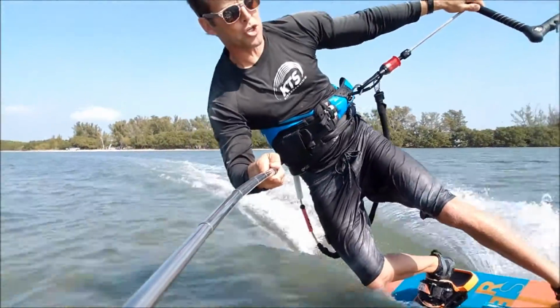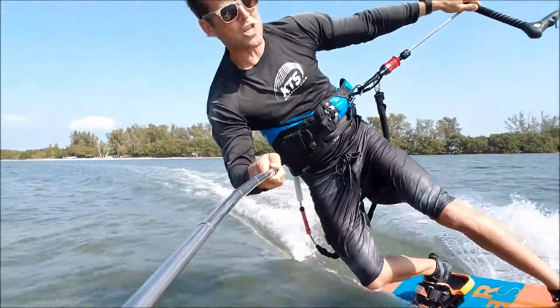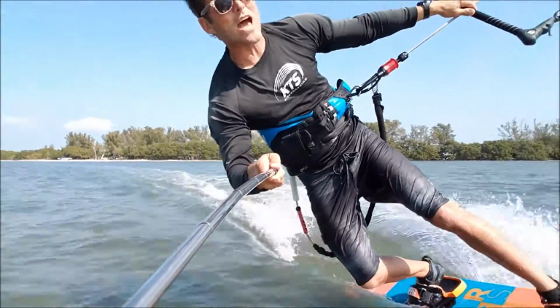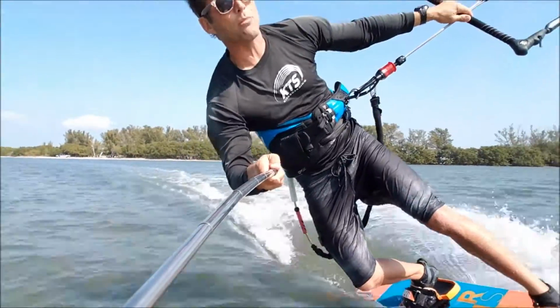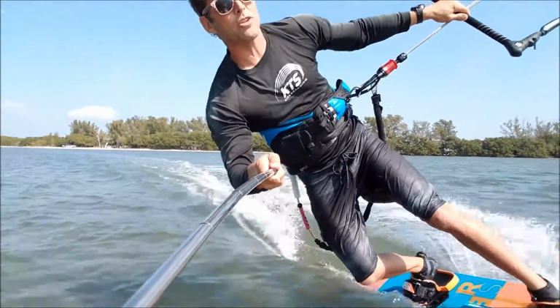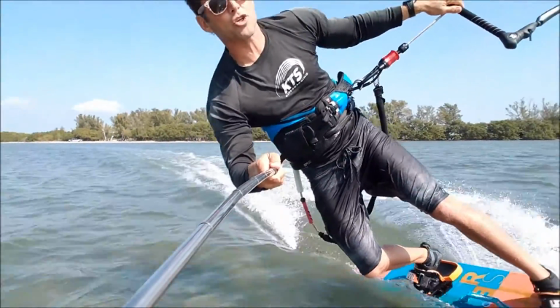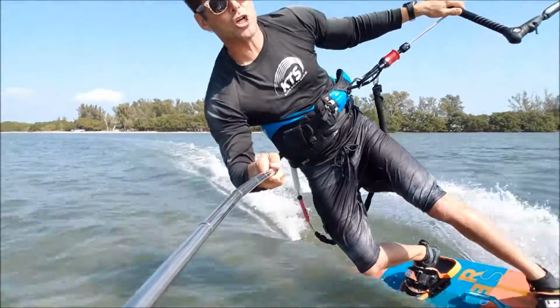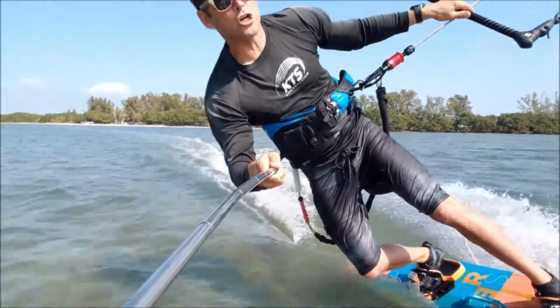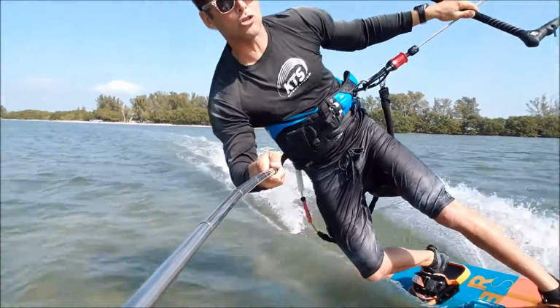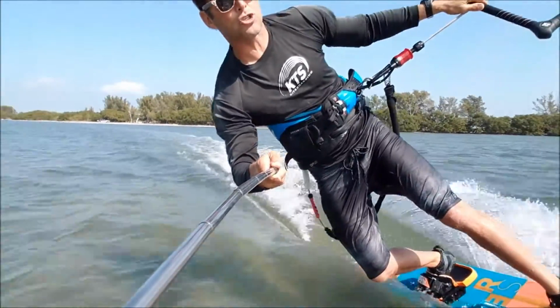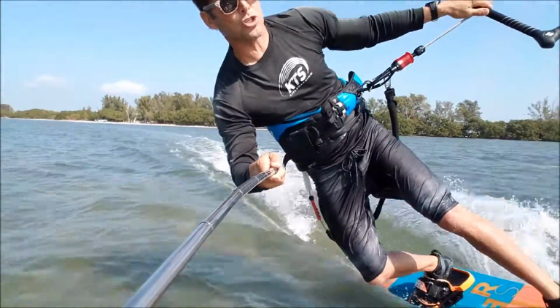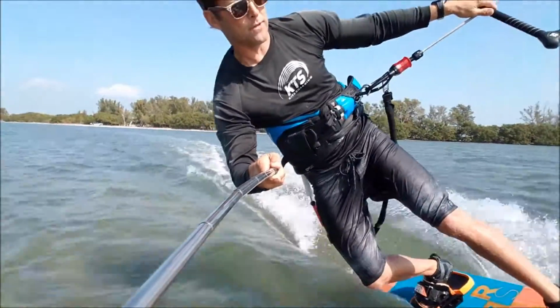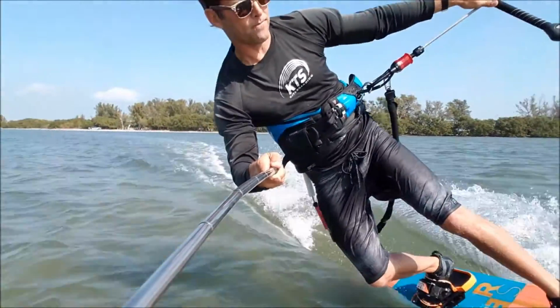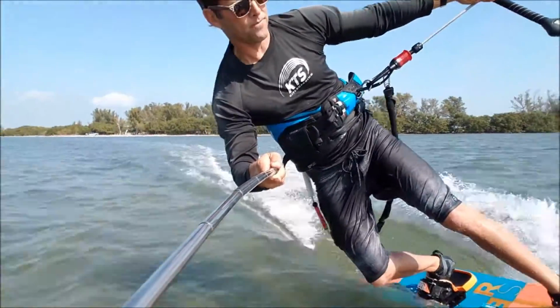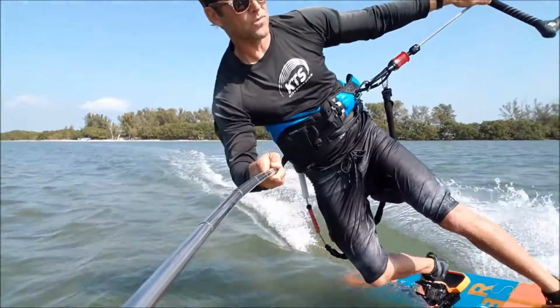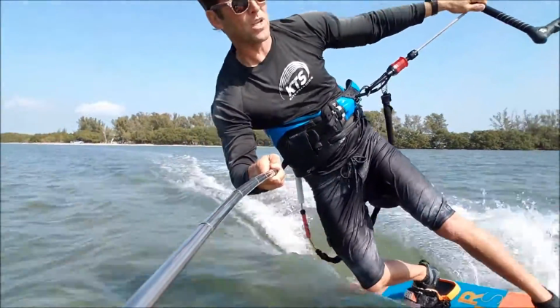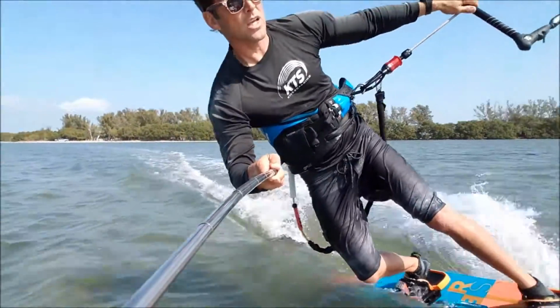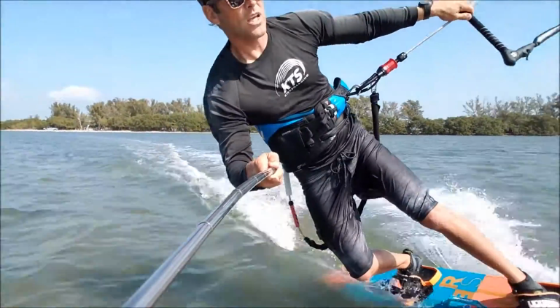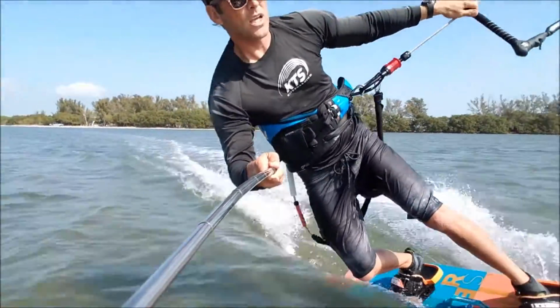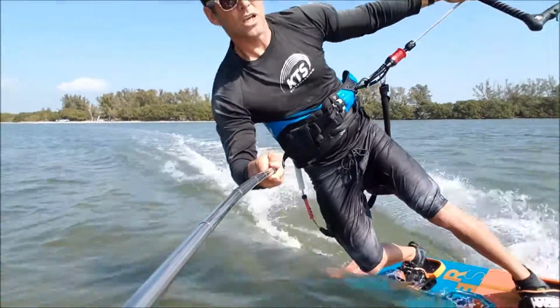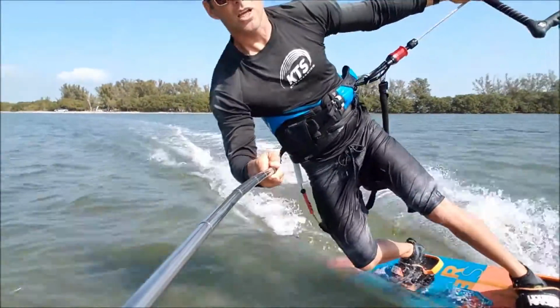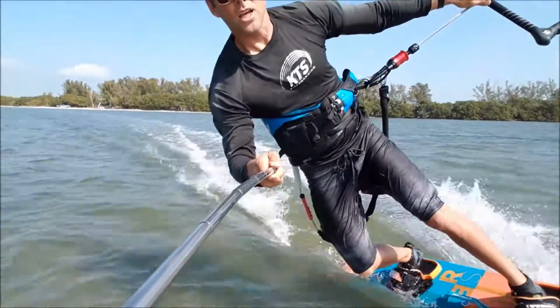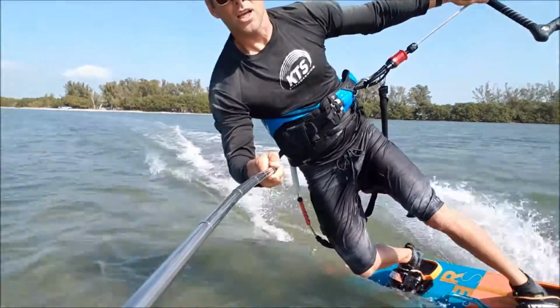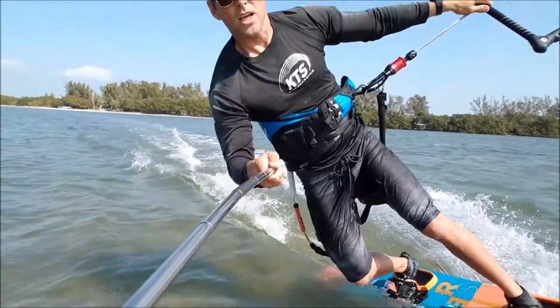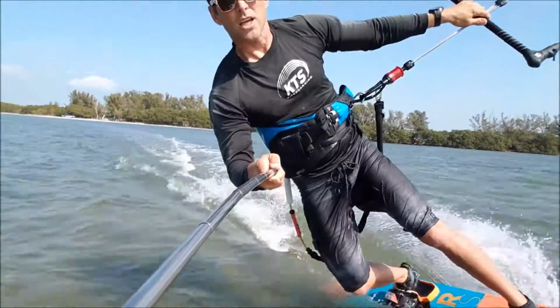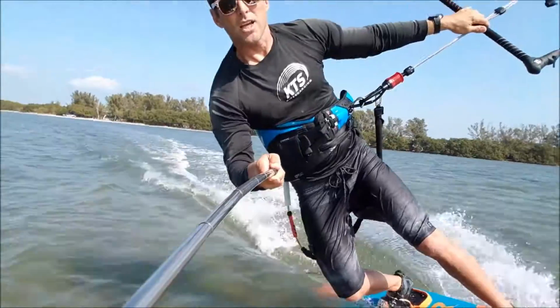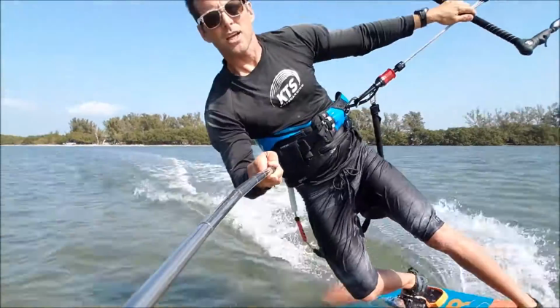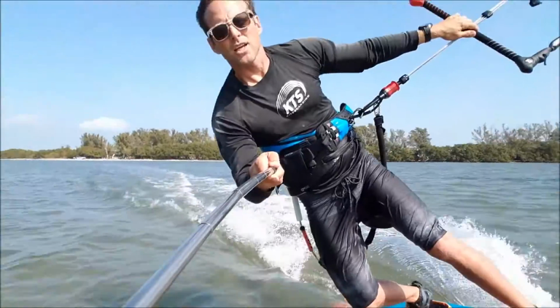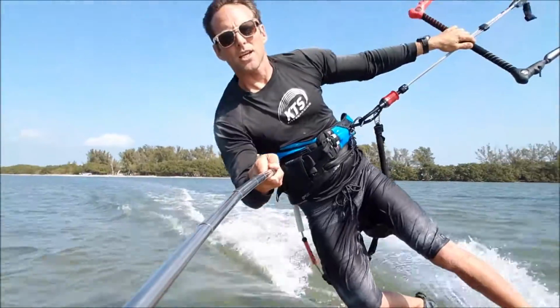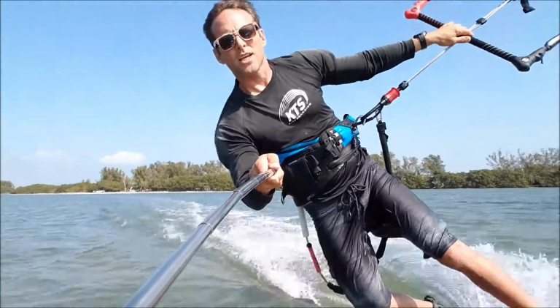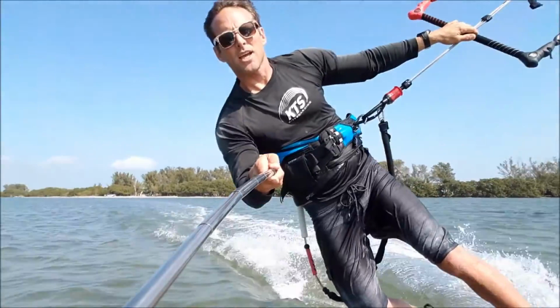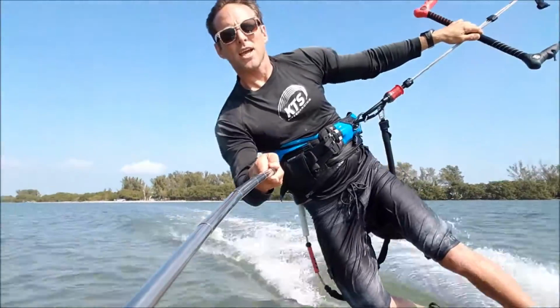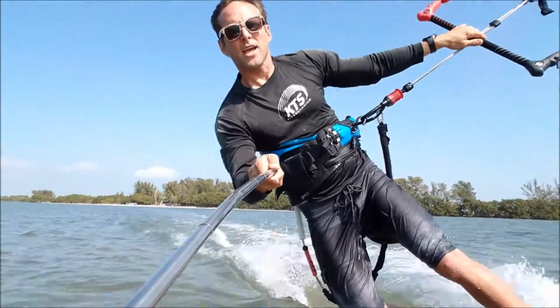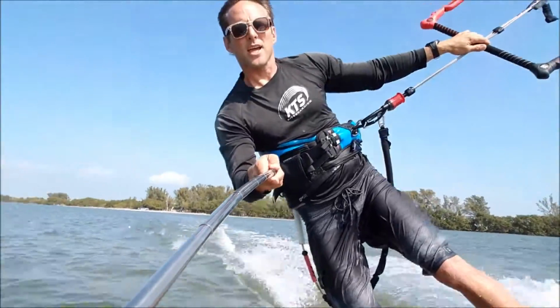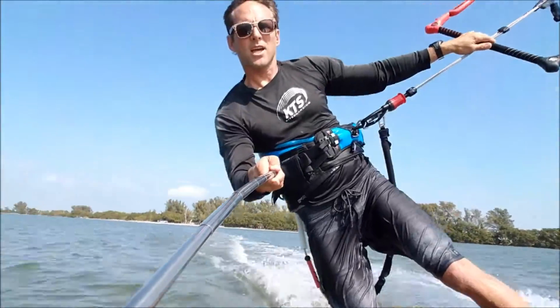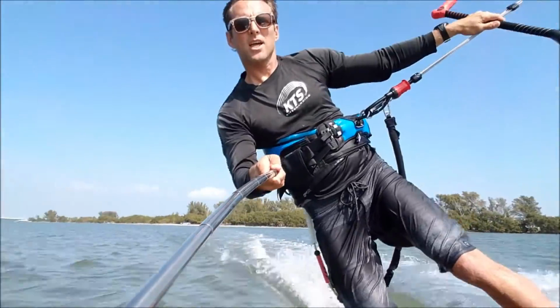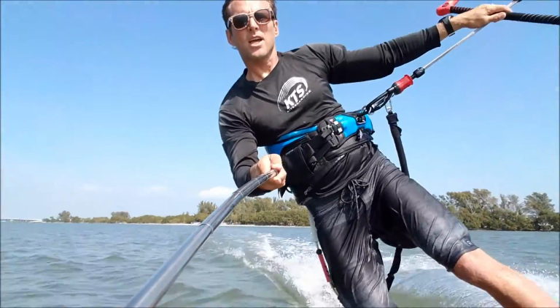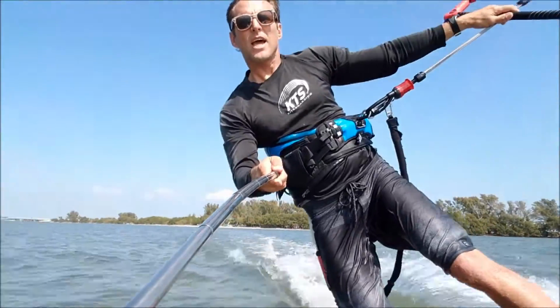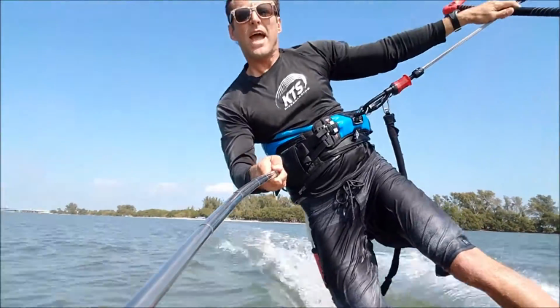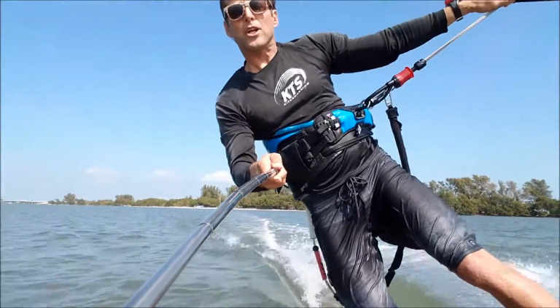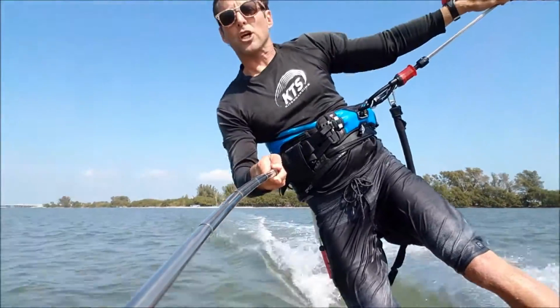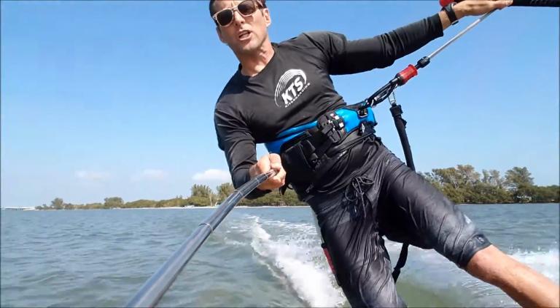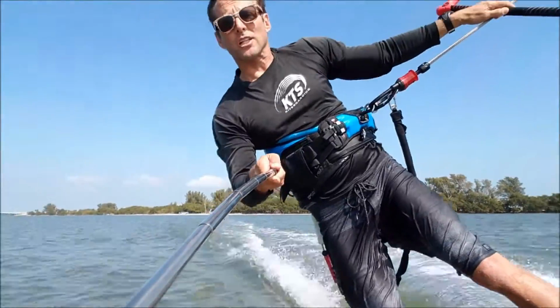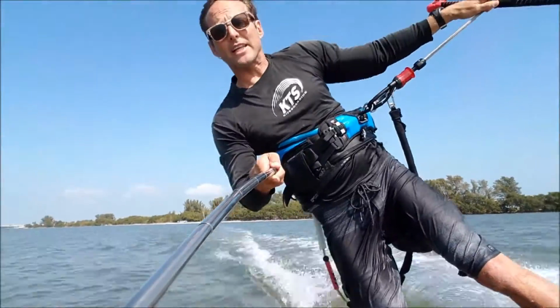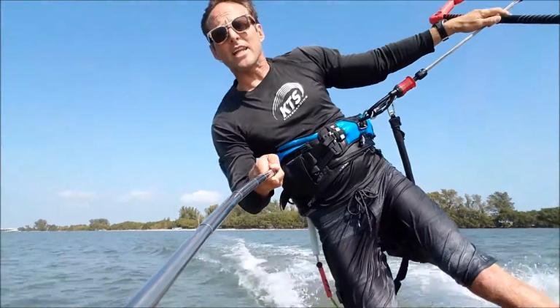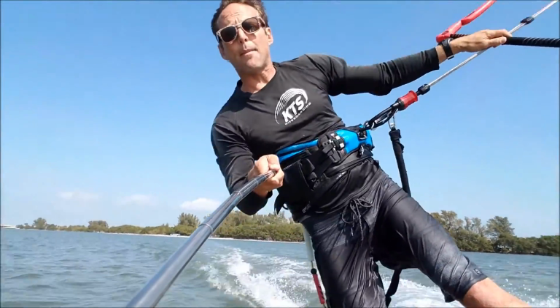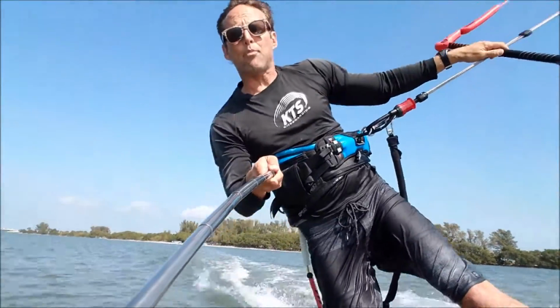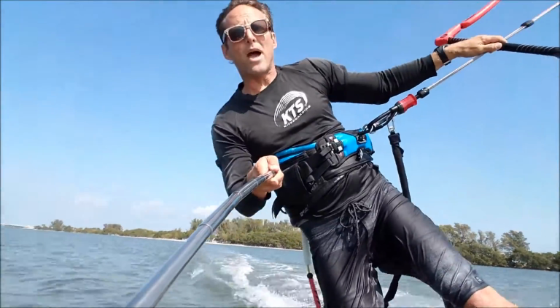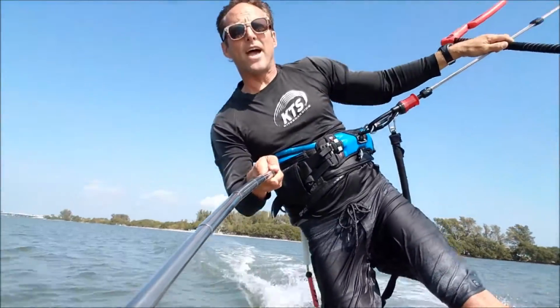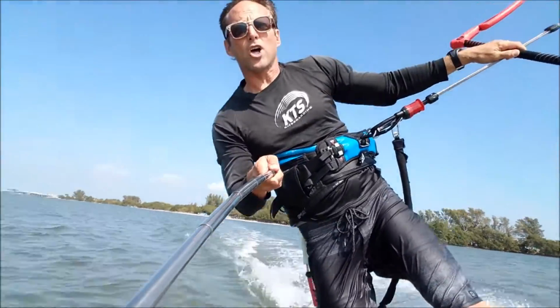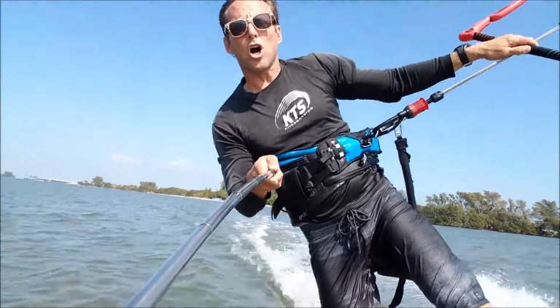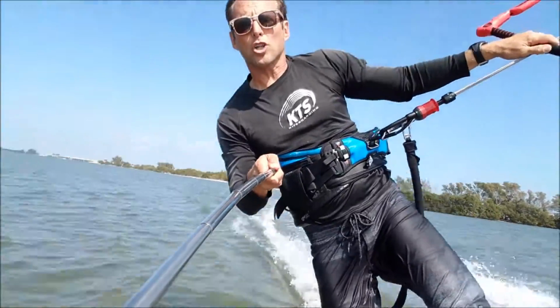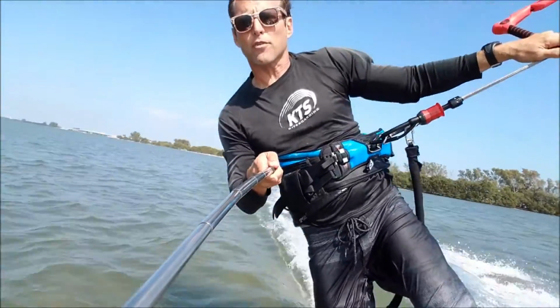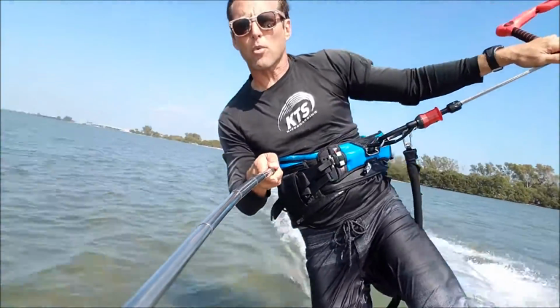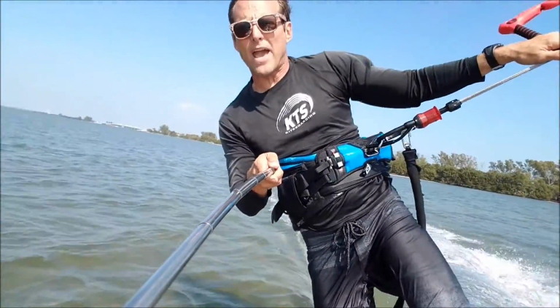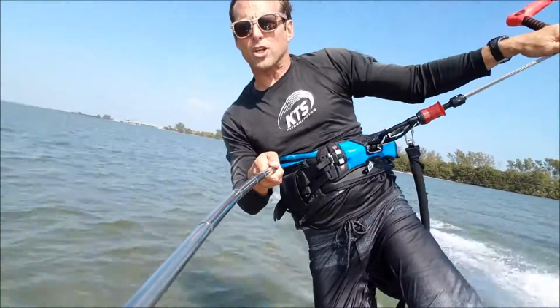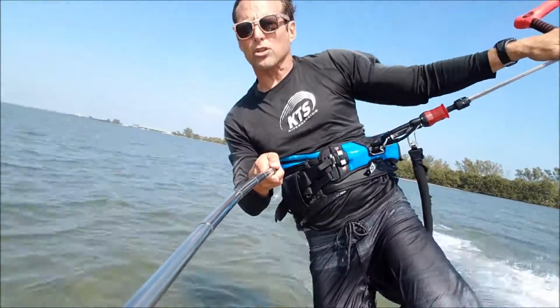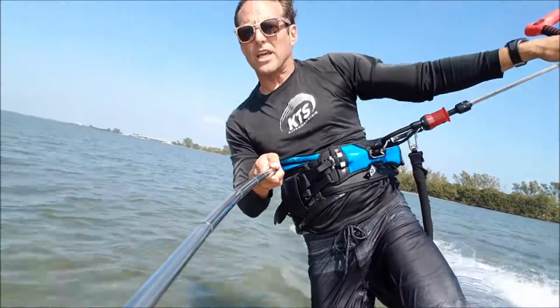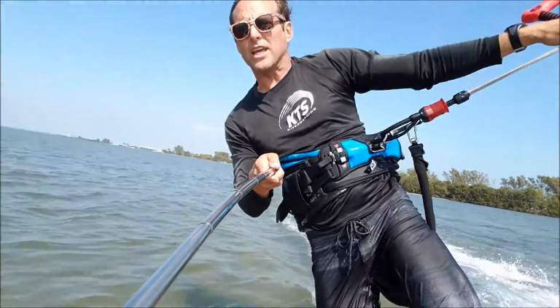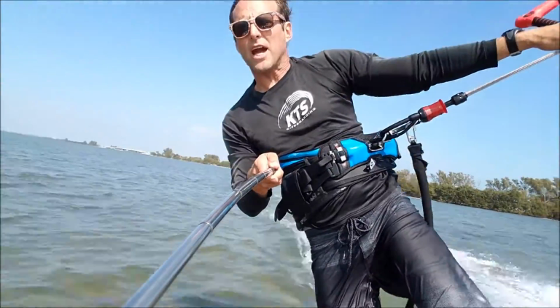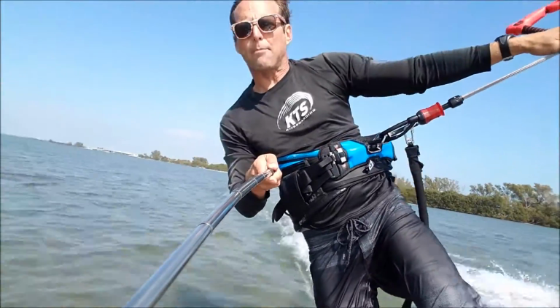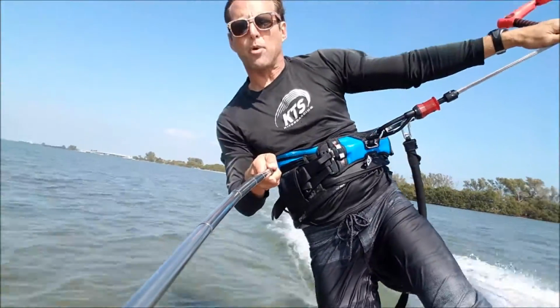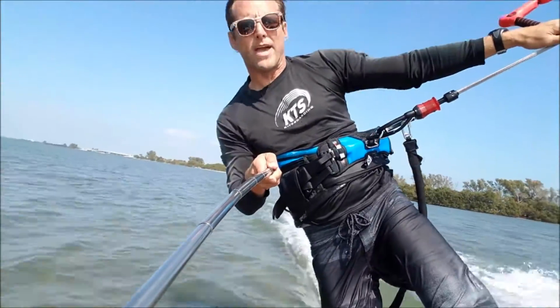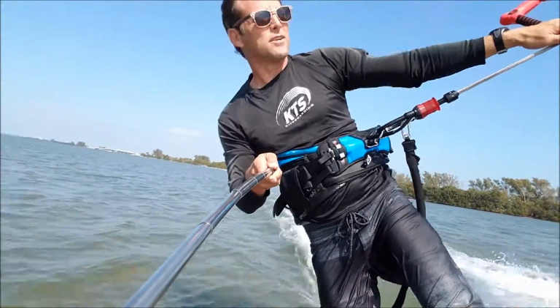Push down with your toes, and you're going to lean upwind — all of your weight leaning upwind.